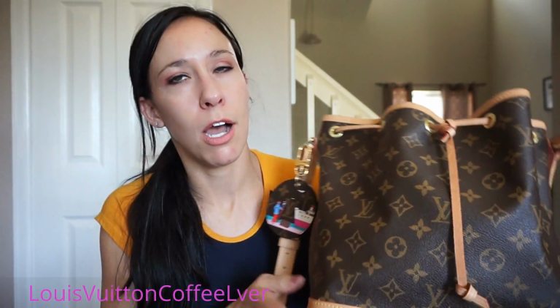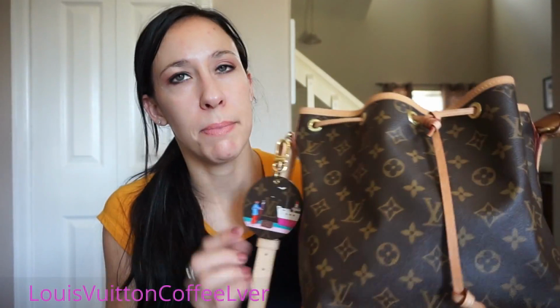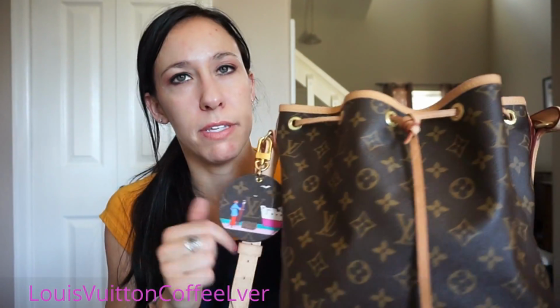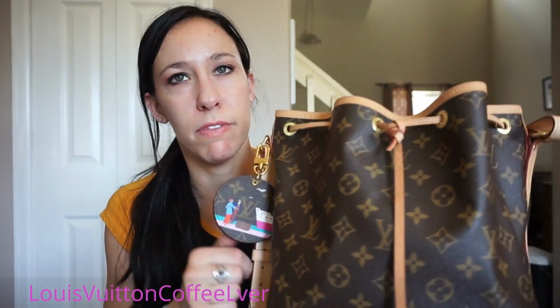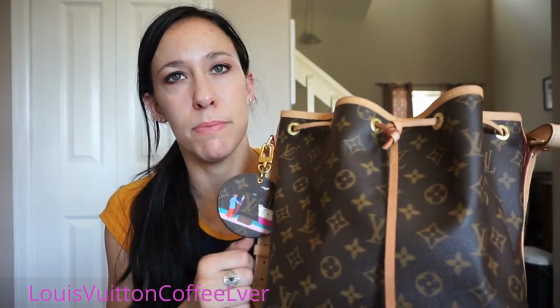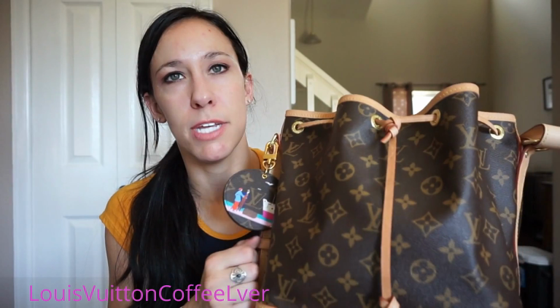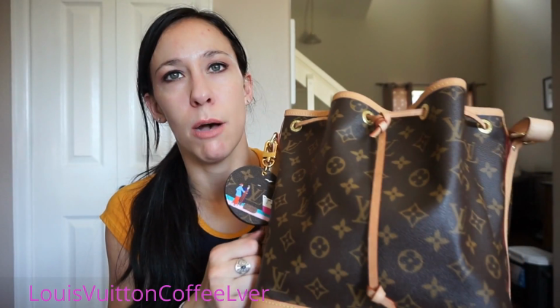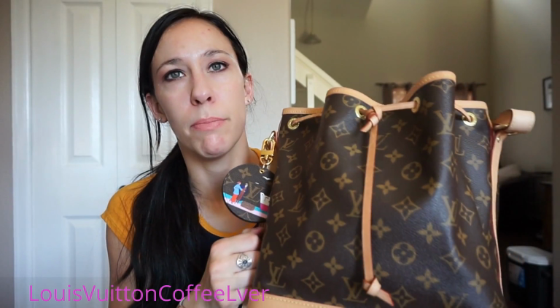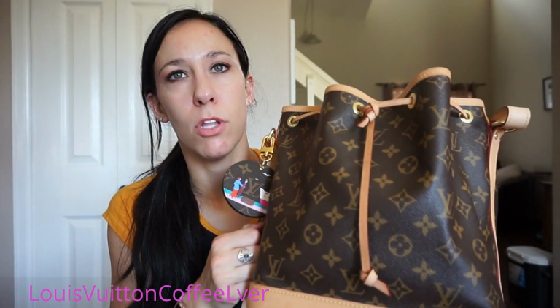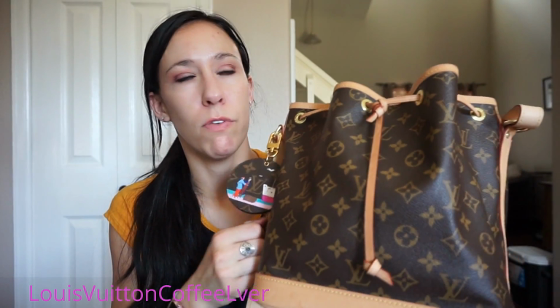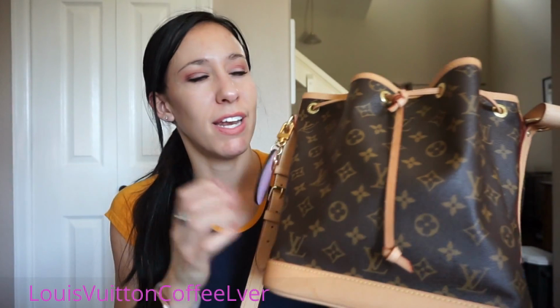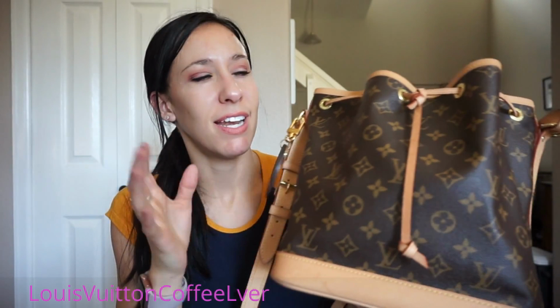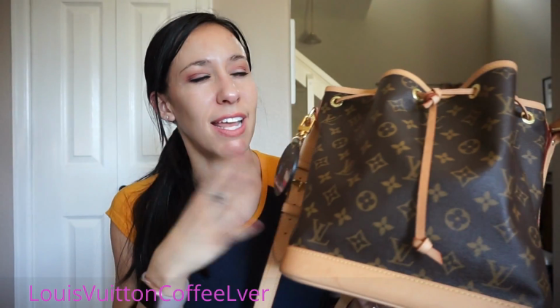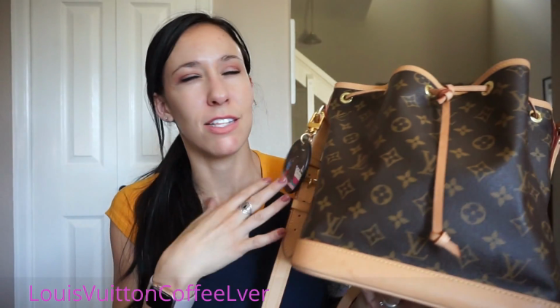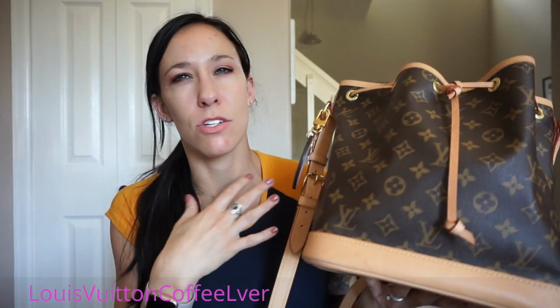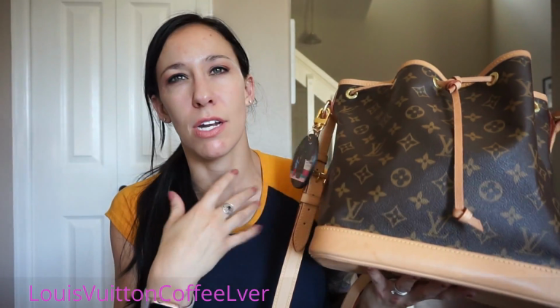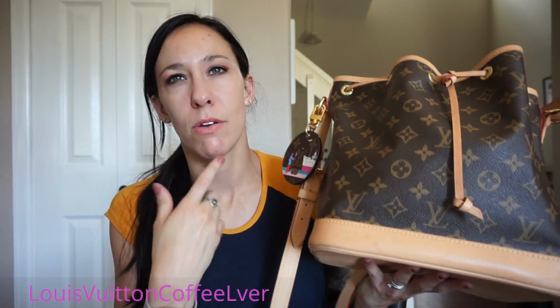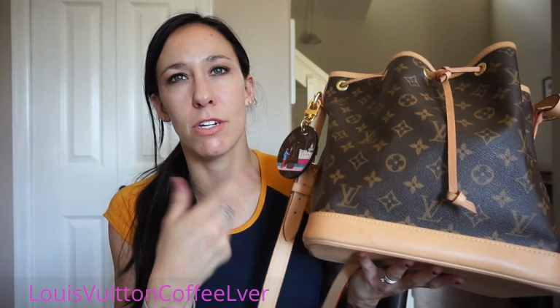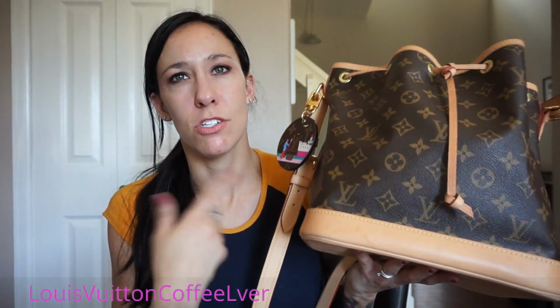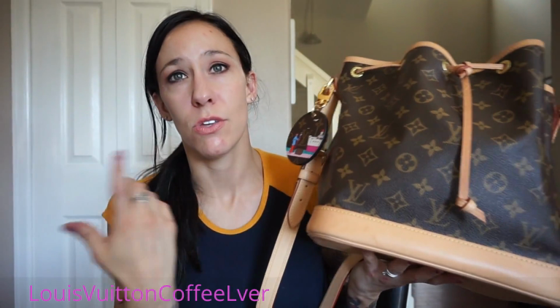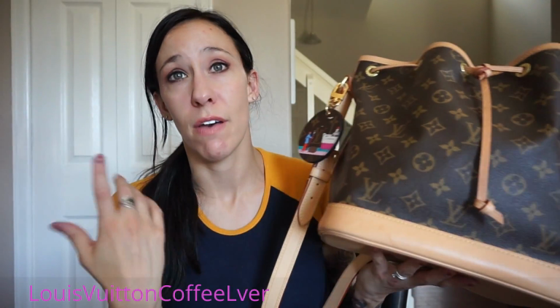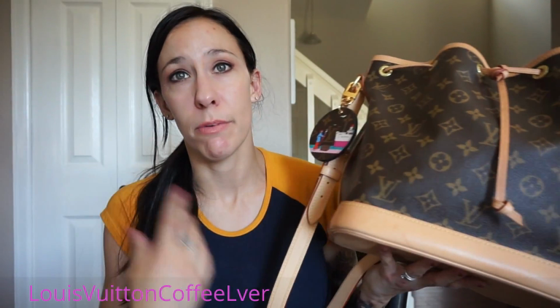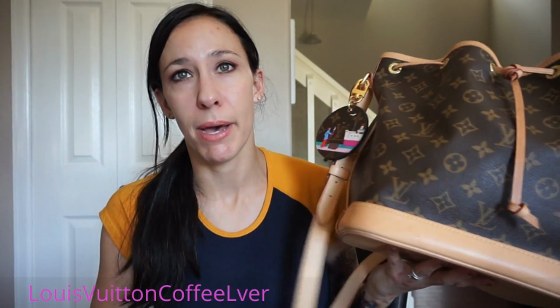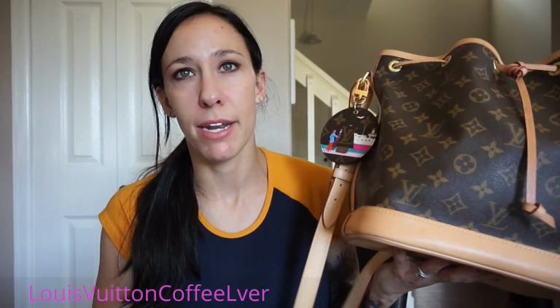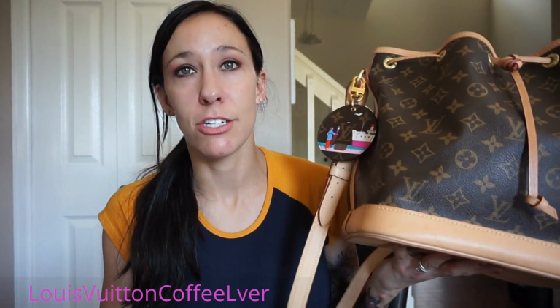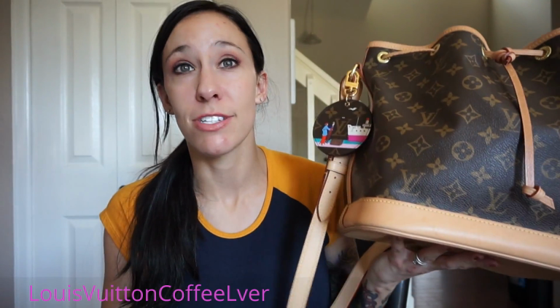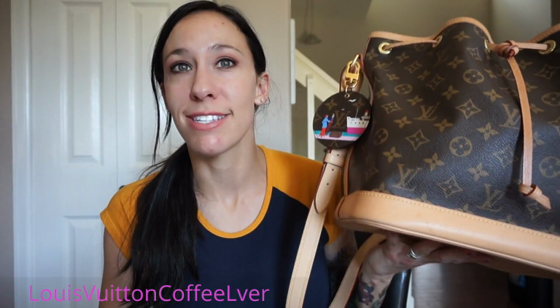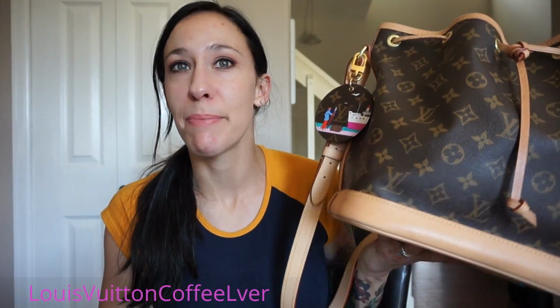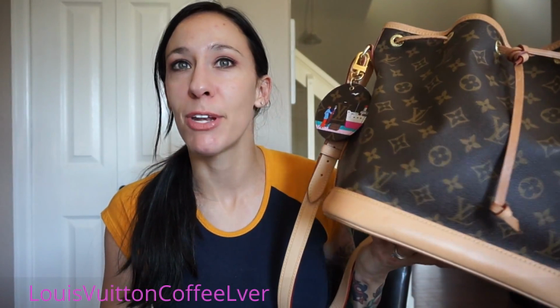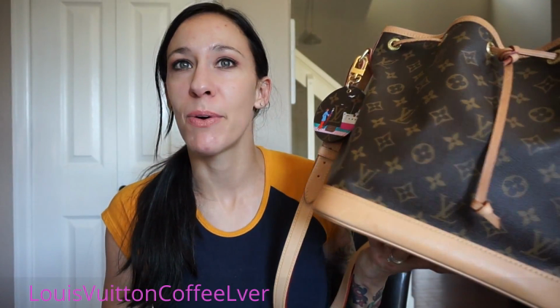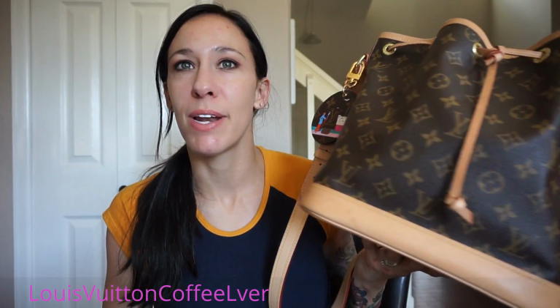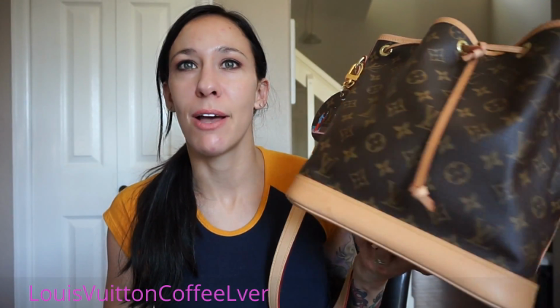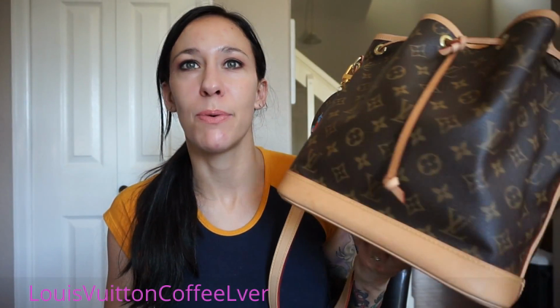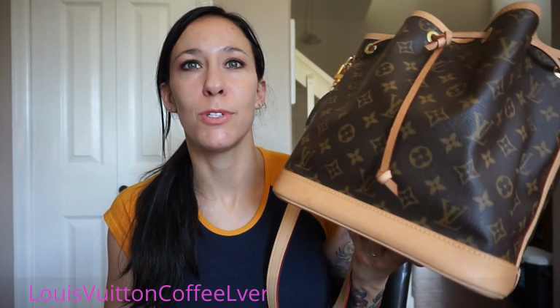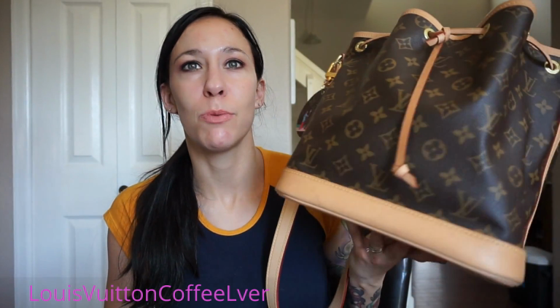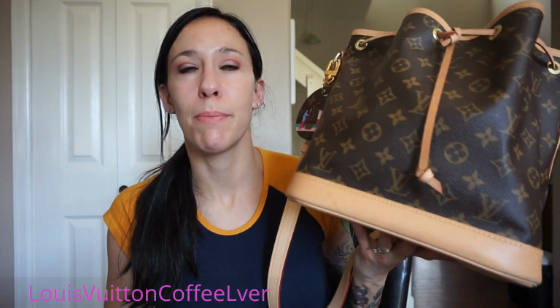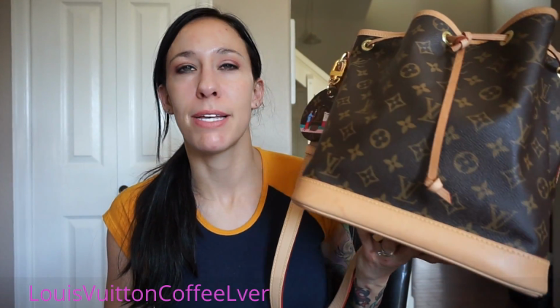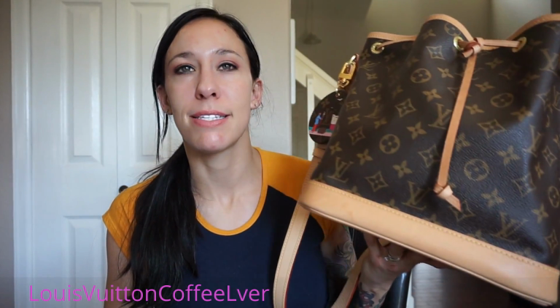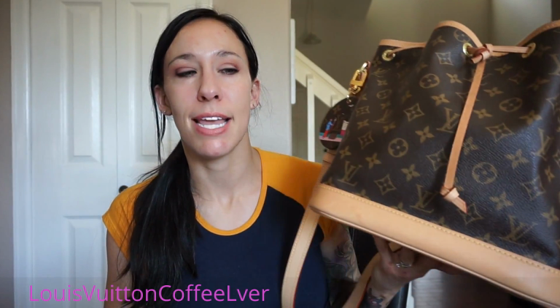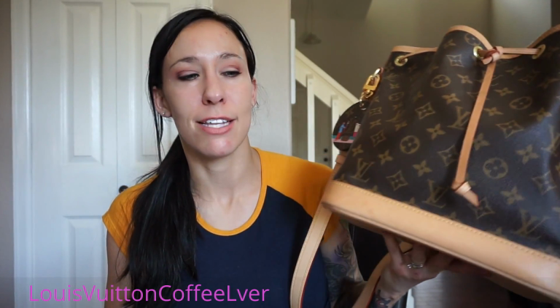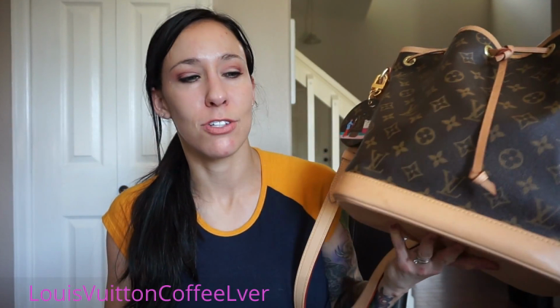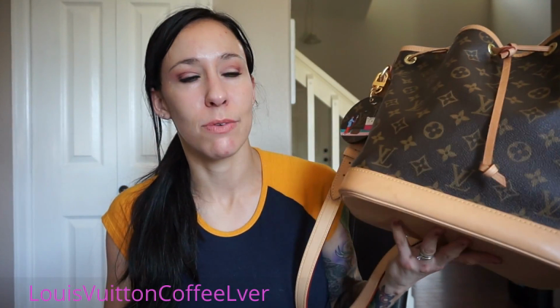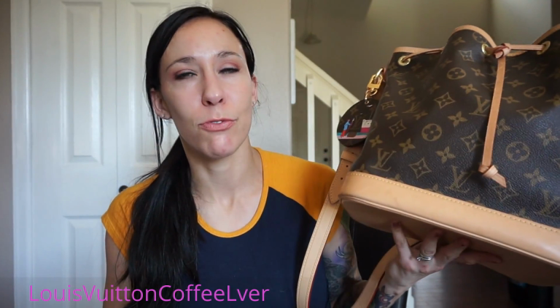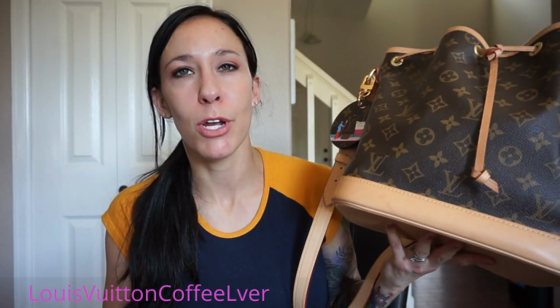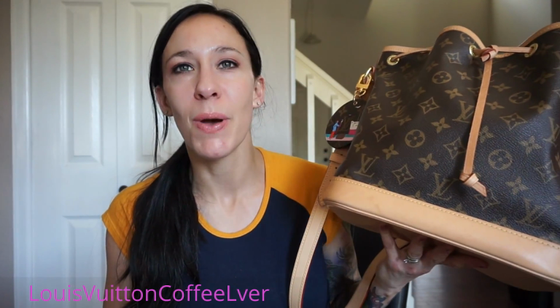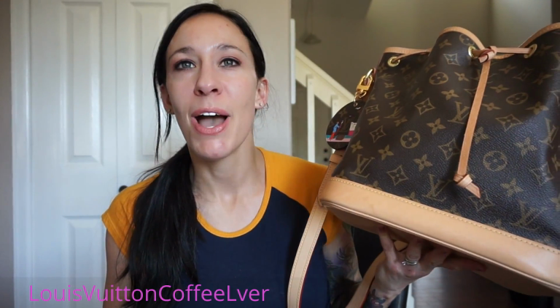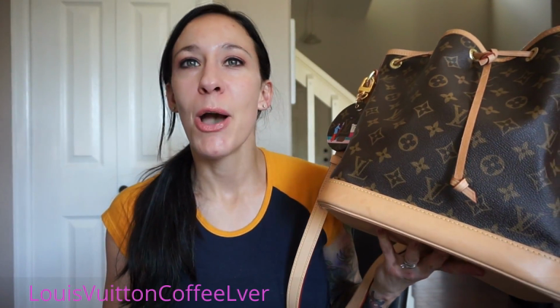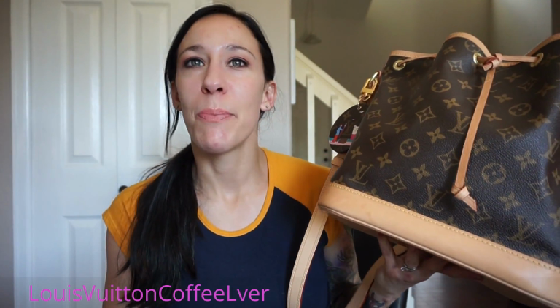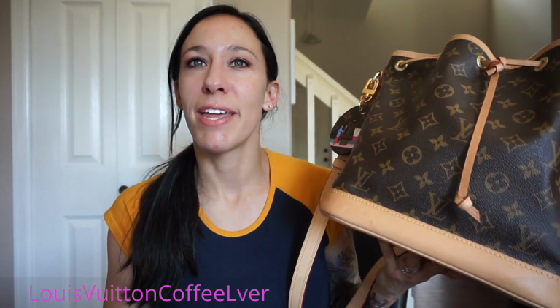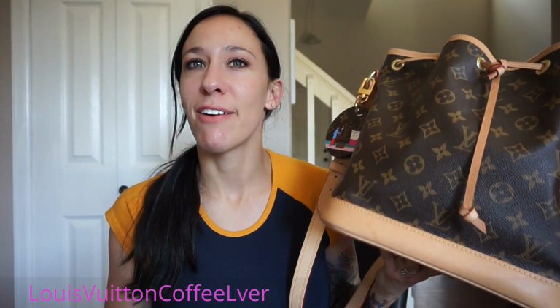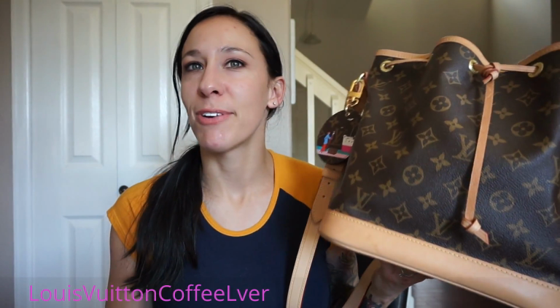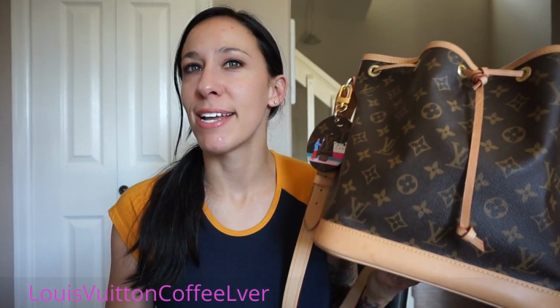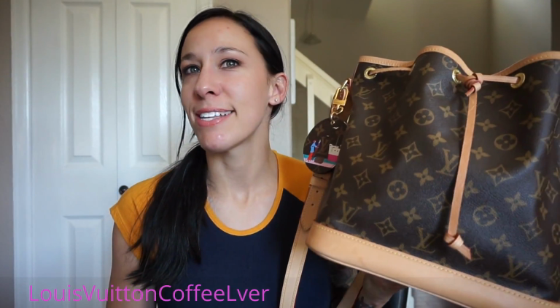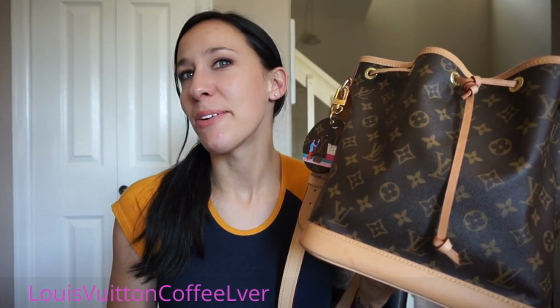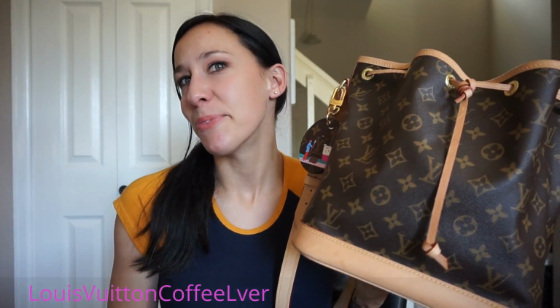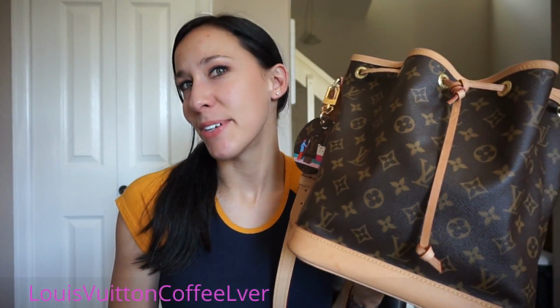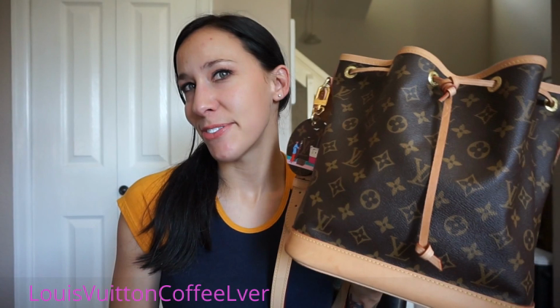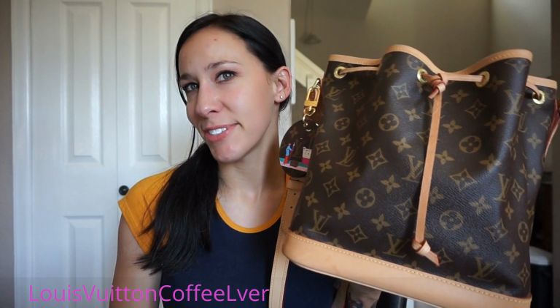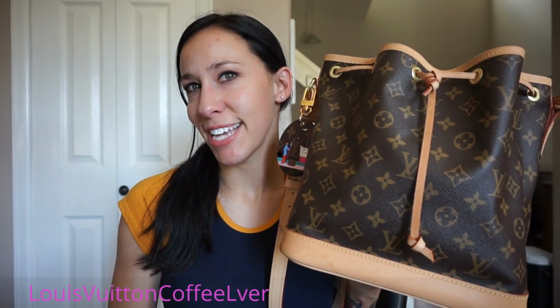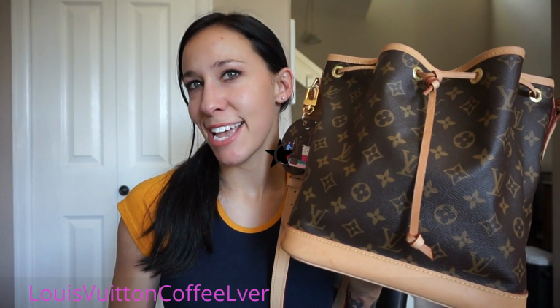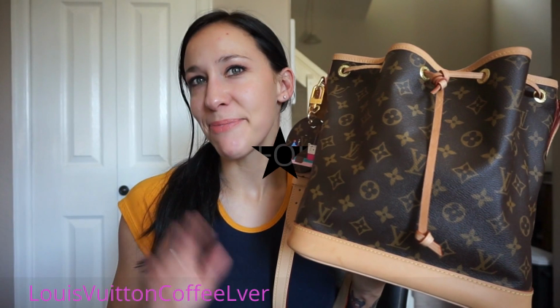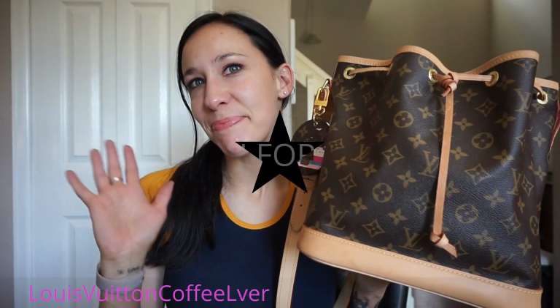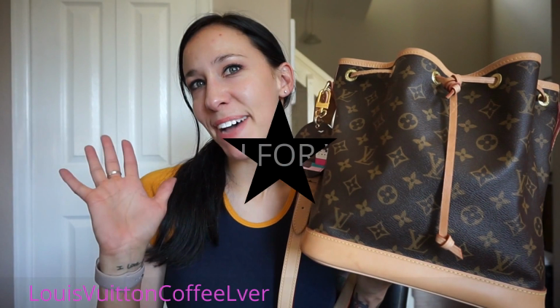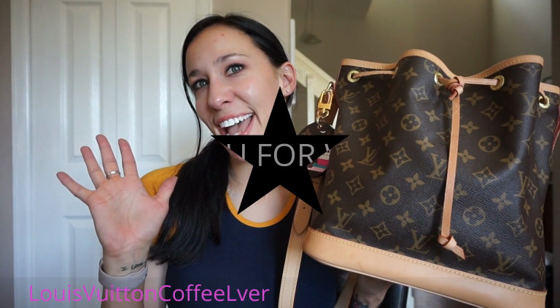And that is everything I have in my bag! If you have any questions or comments, leave them down below. If I didn't answer any questions you have about the bag, just let me know and I'll do my best to answer. Hope everyone has a wonderful day — bye!